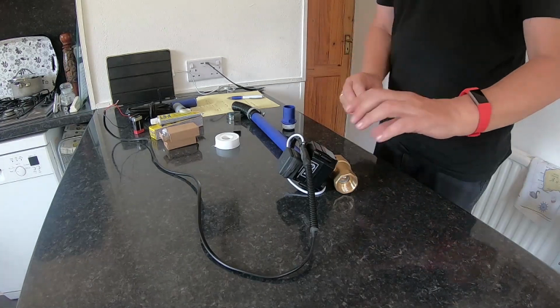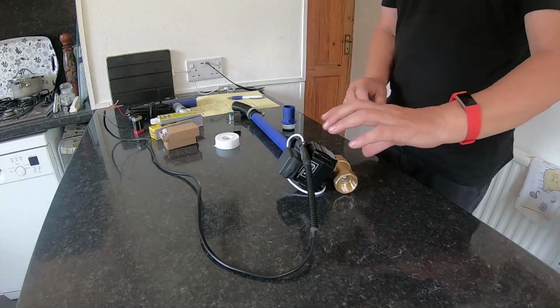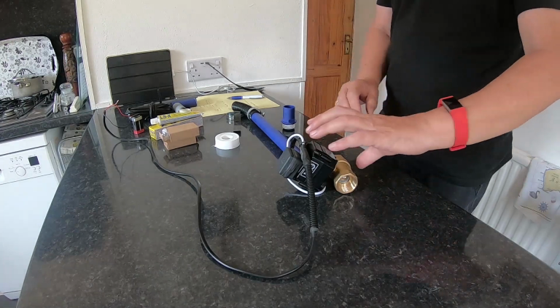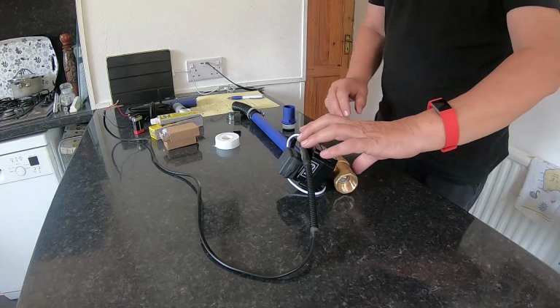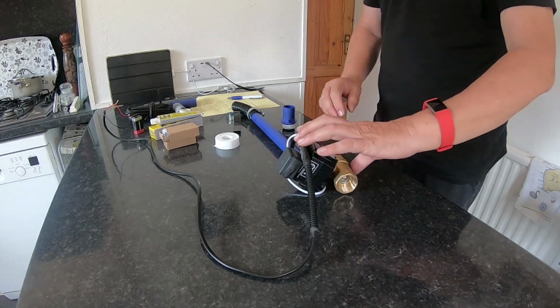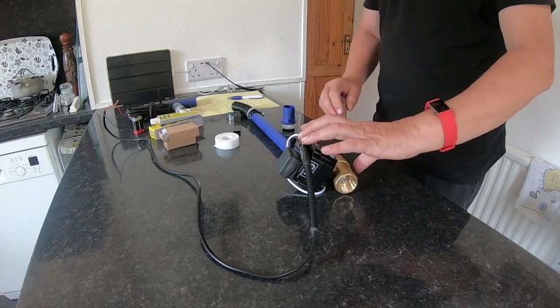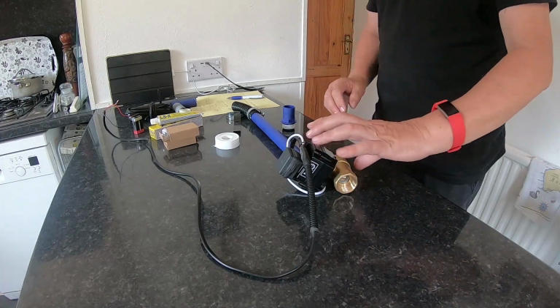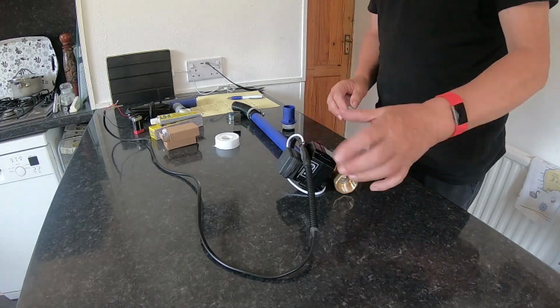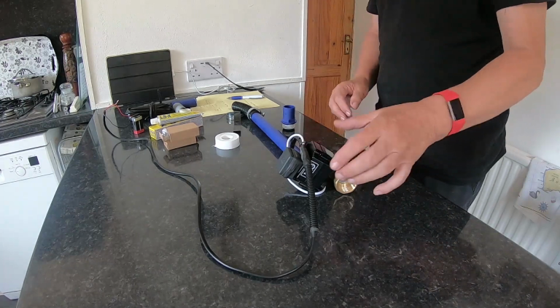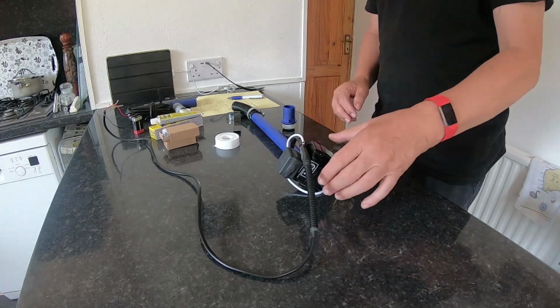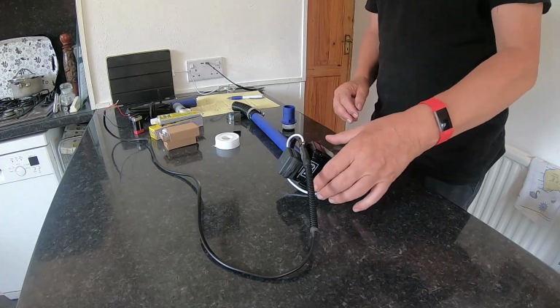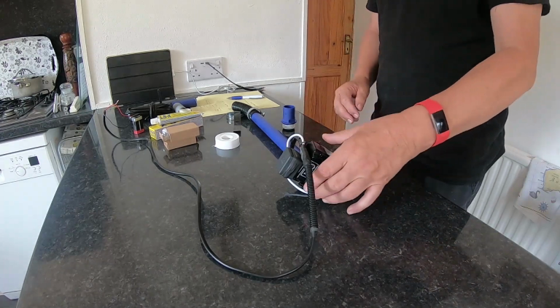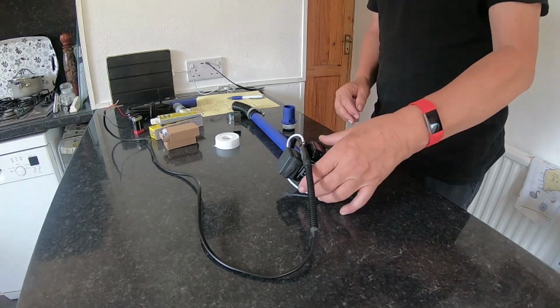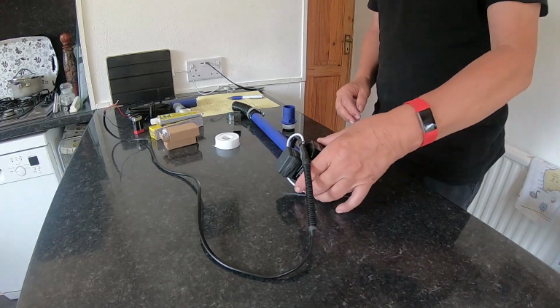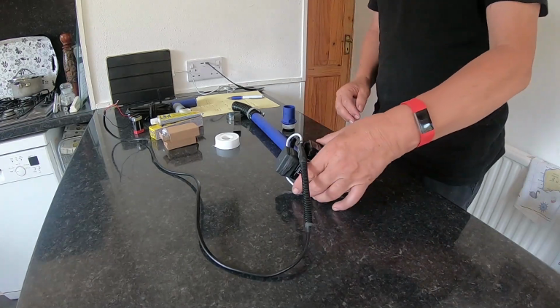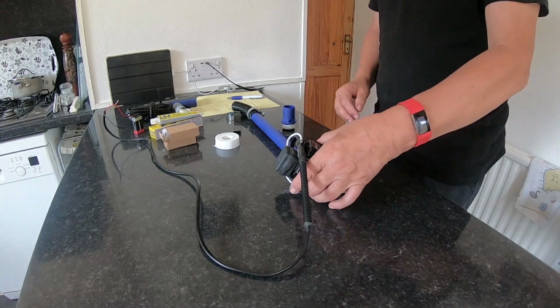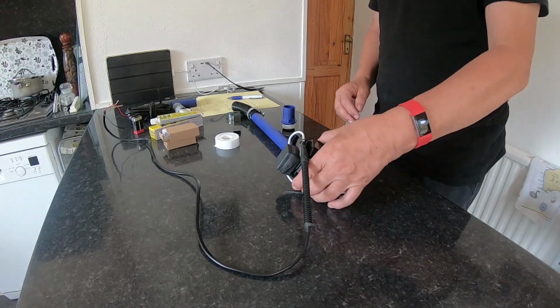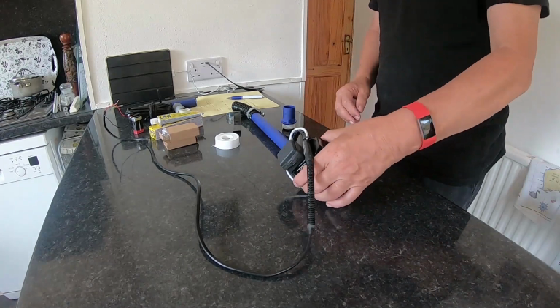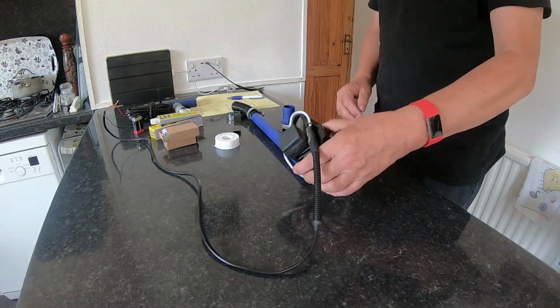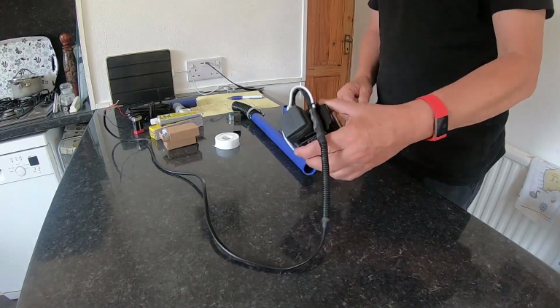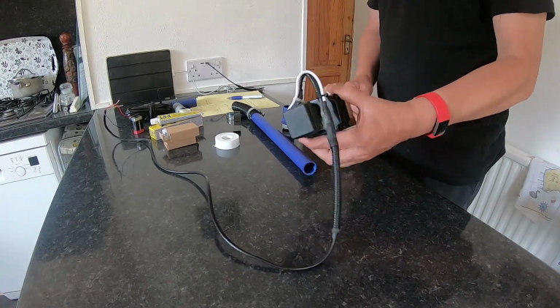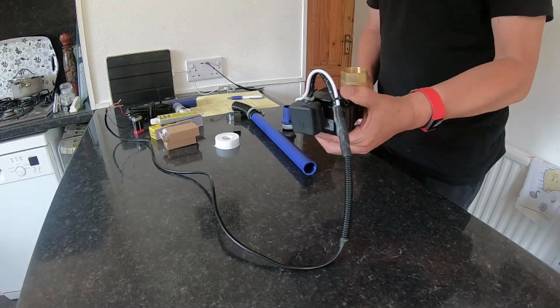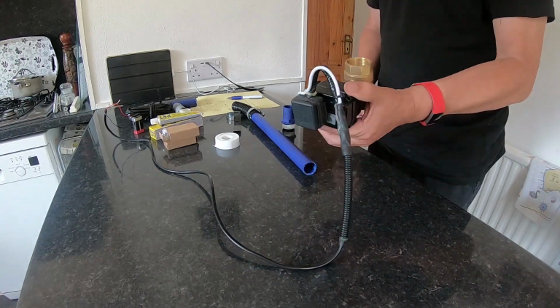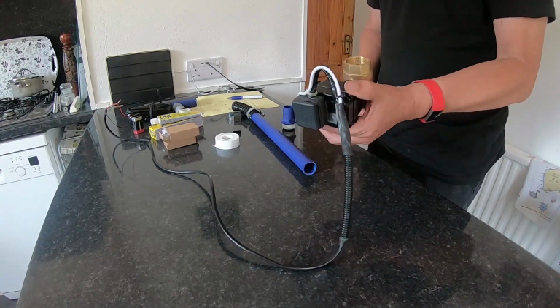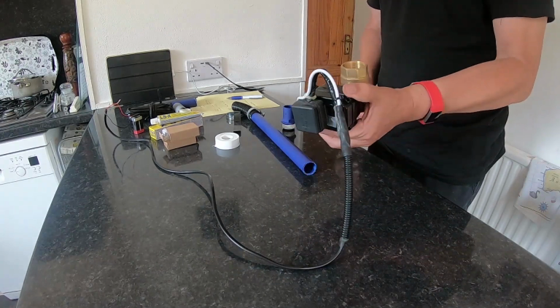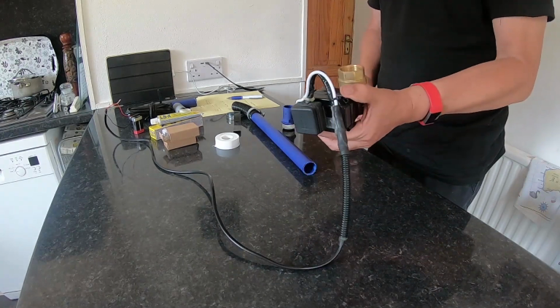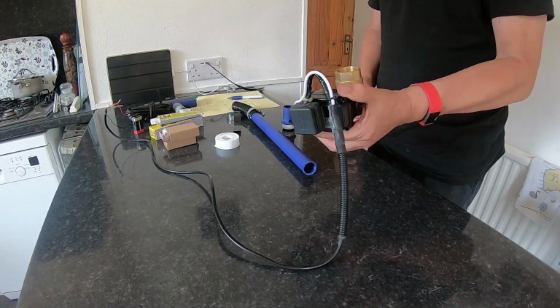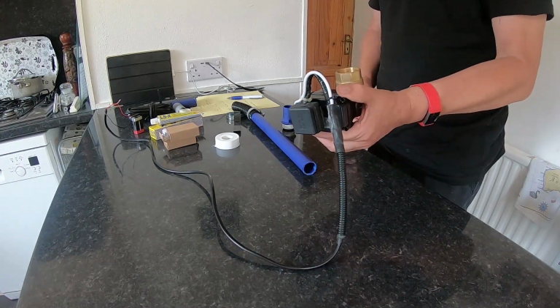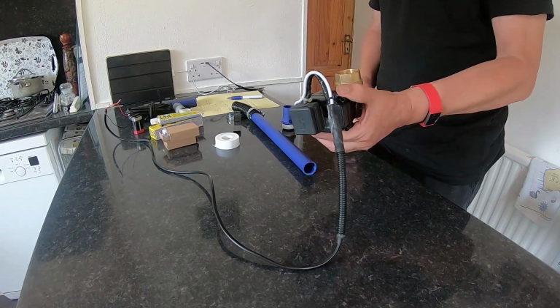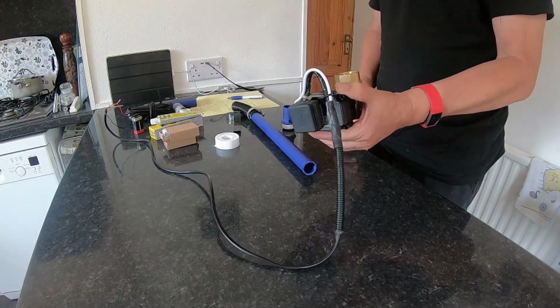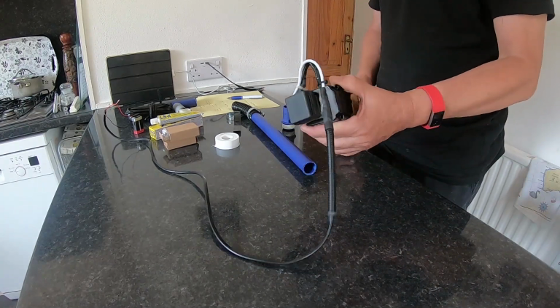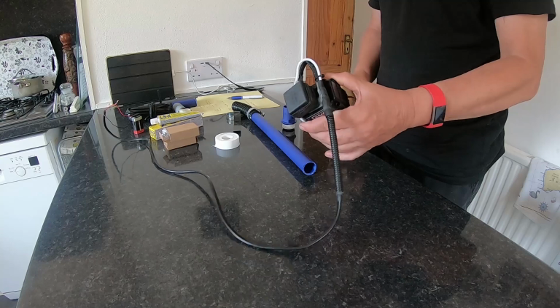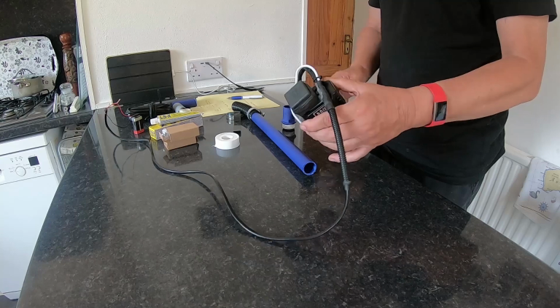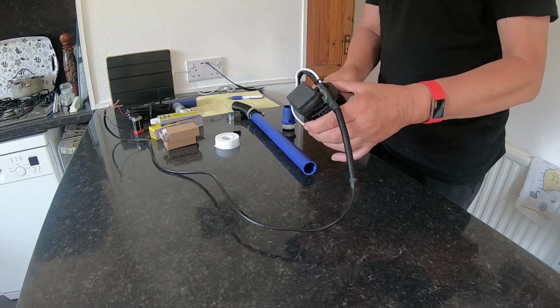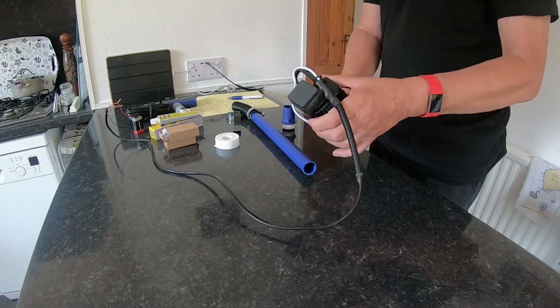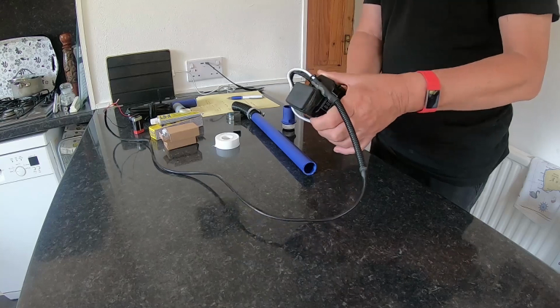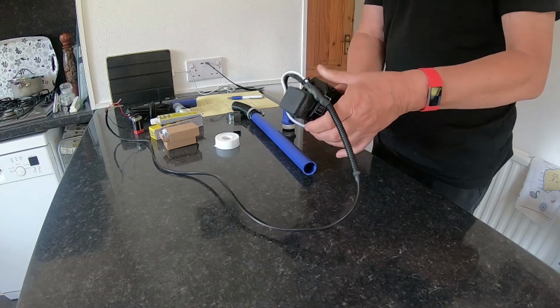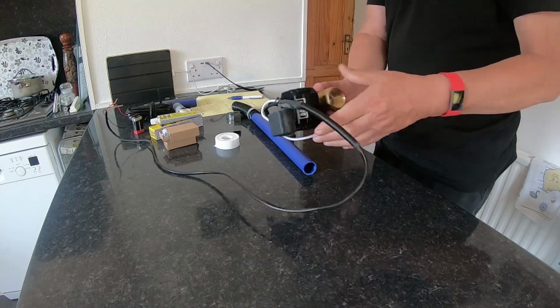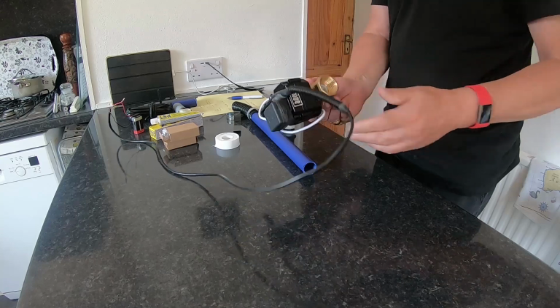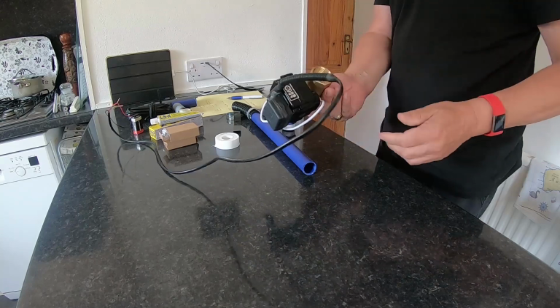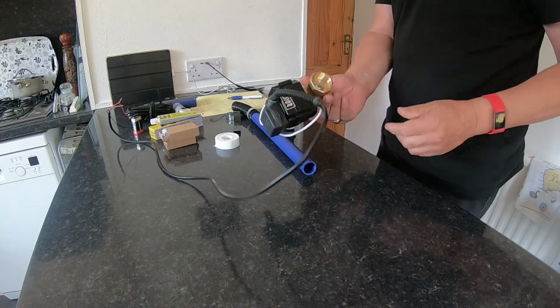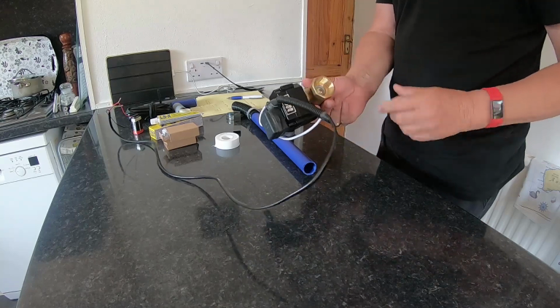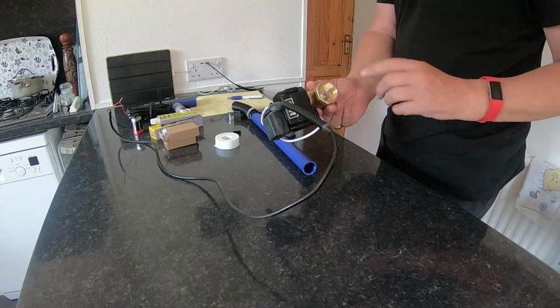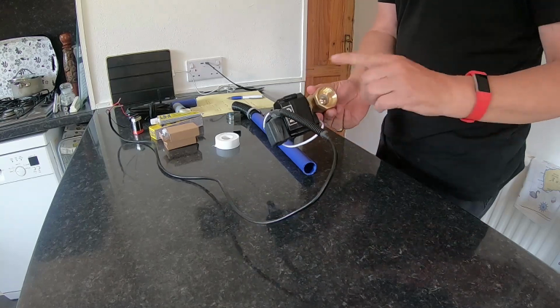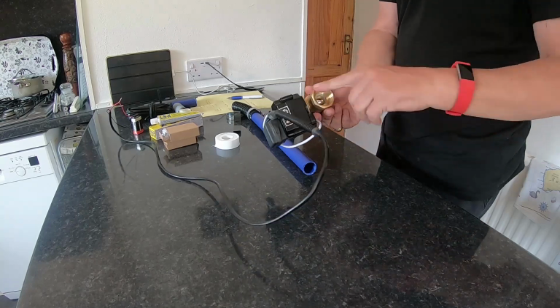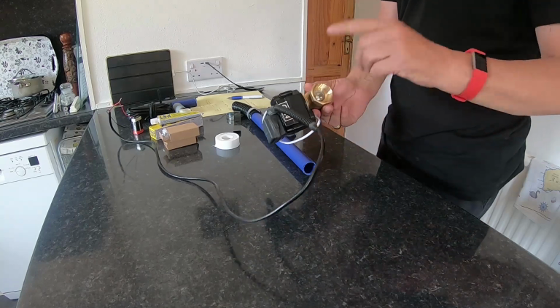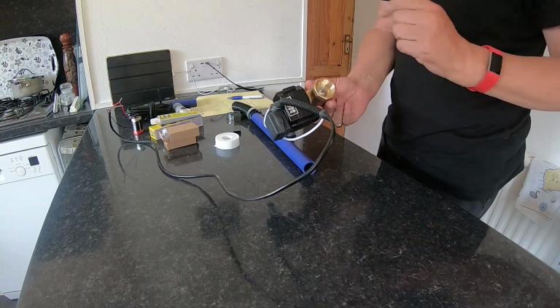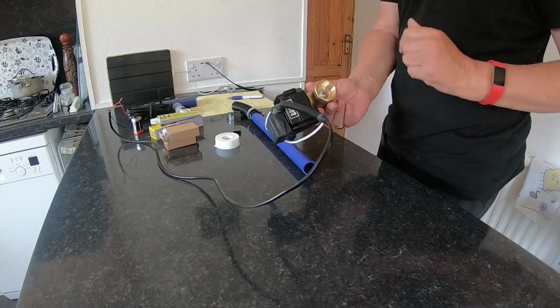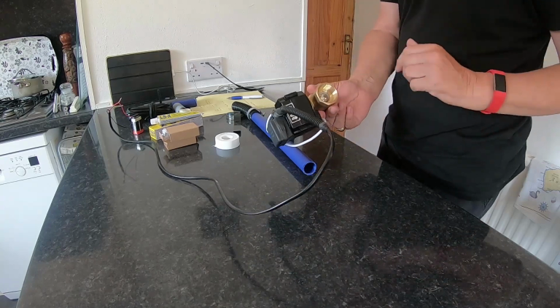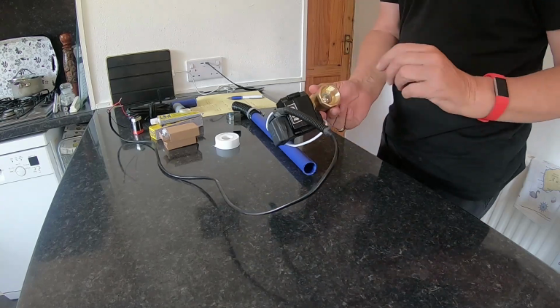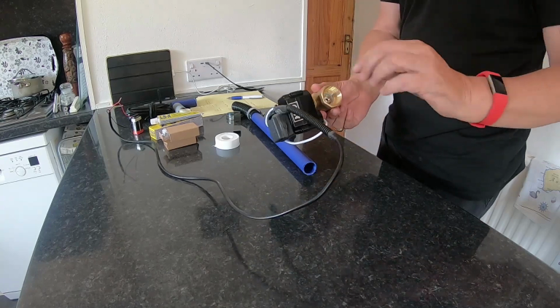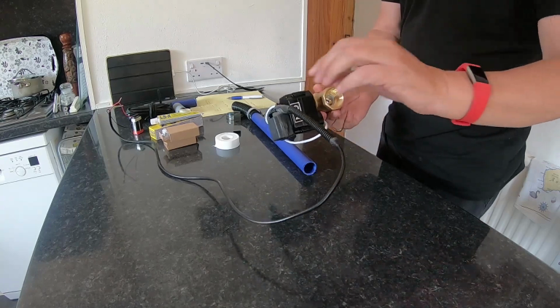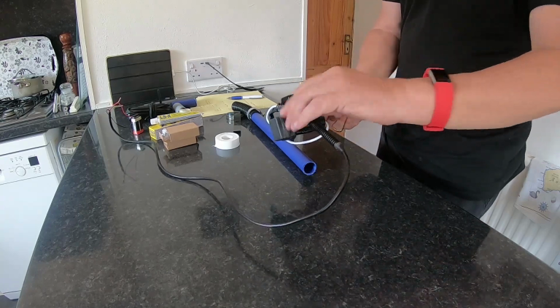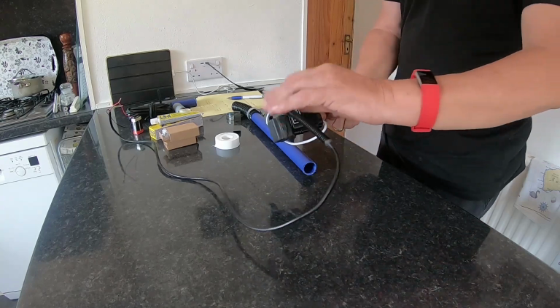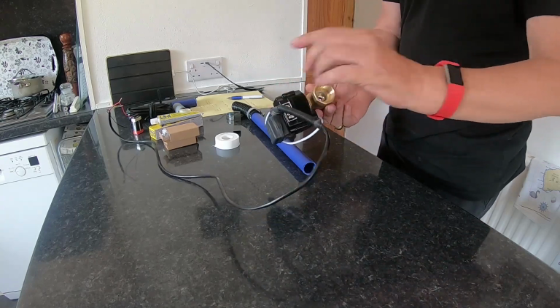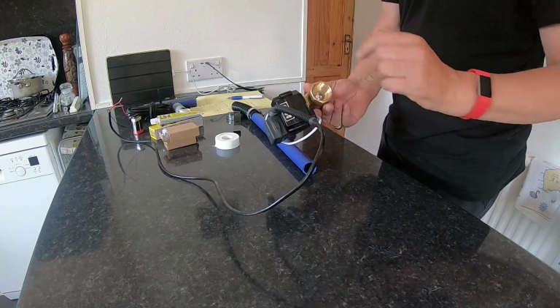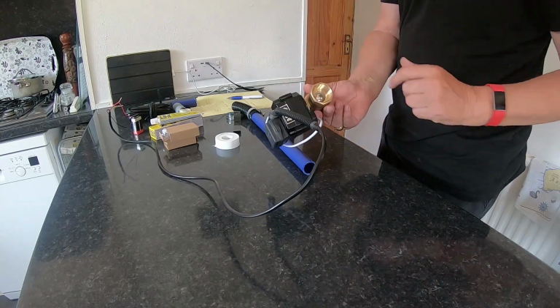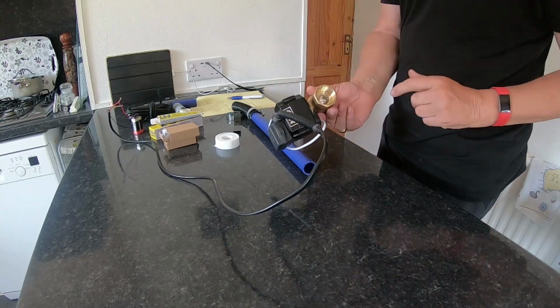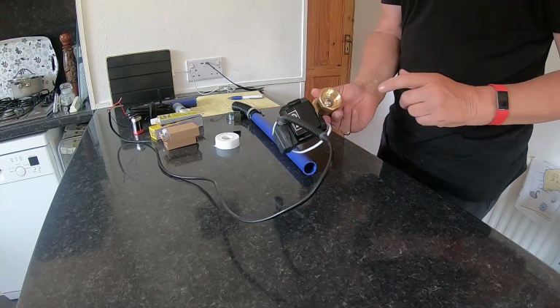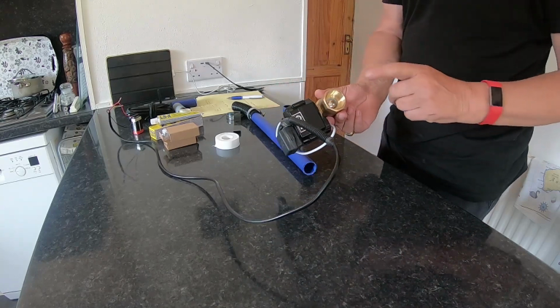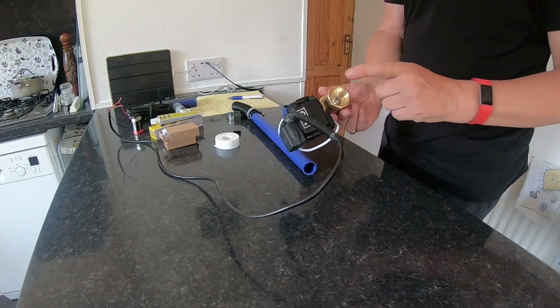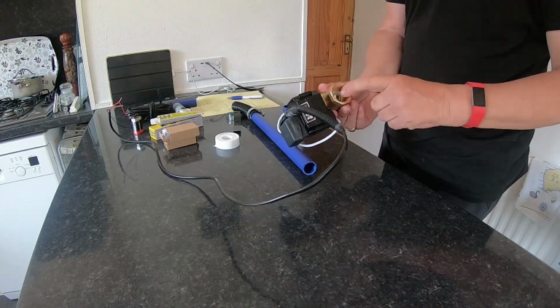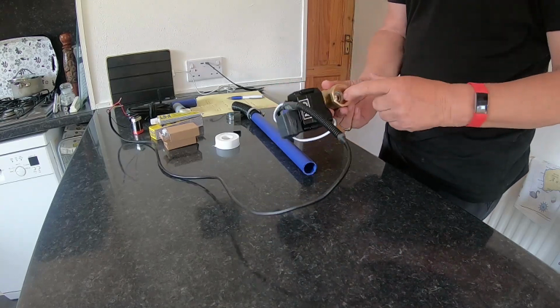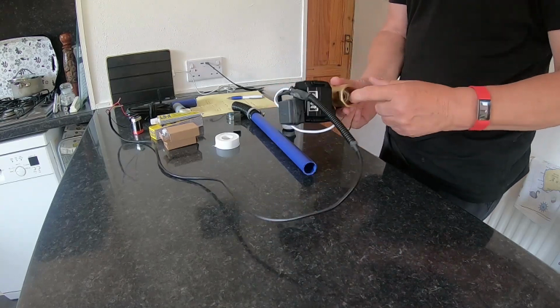We're going to look at the automatic motorized dump valve. Here it is completed — I've wired this one up and soldered it.